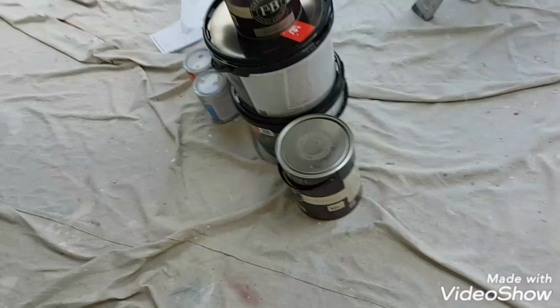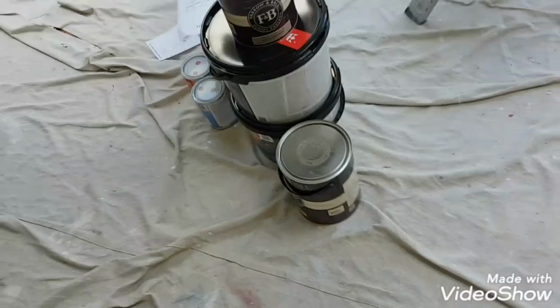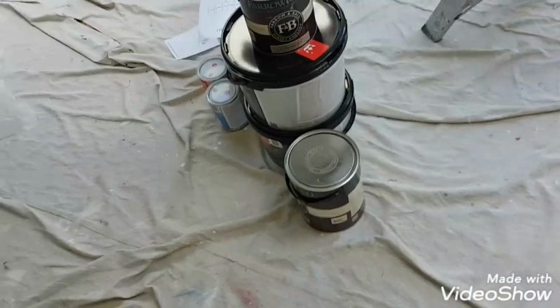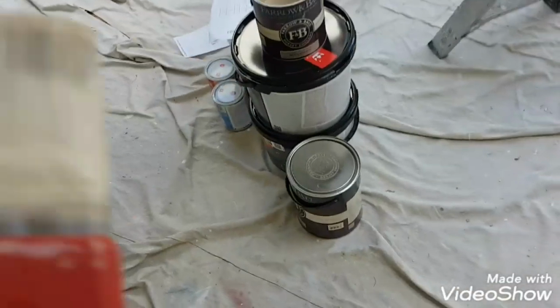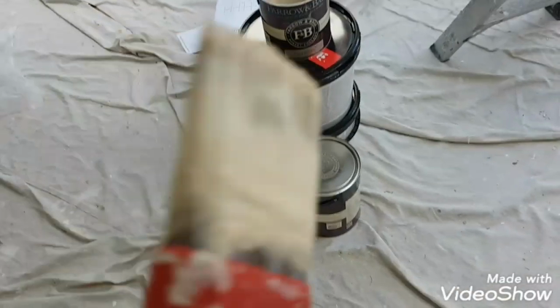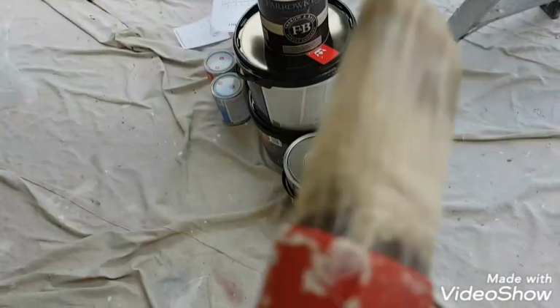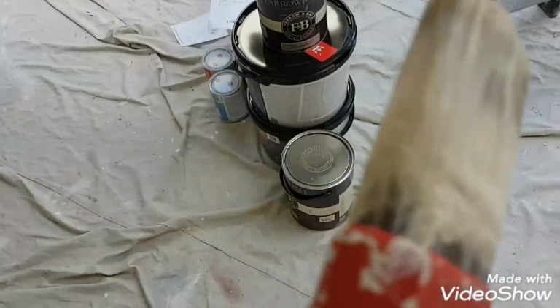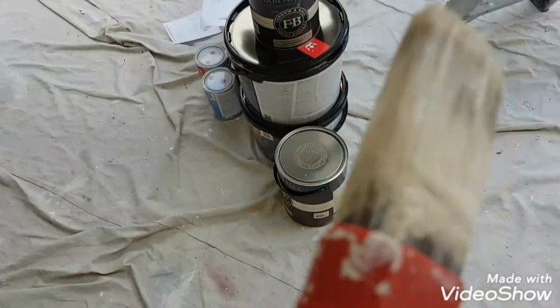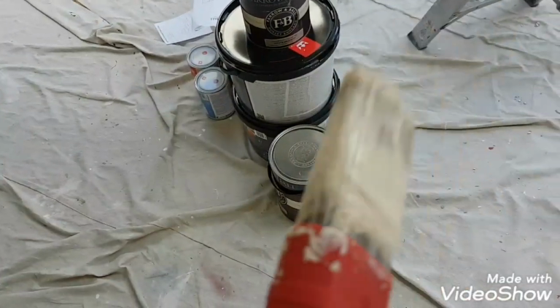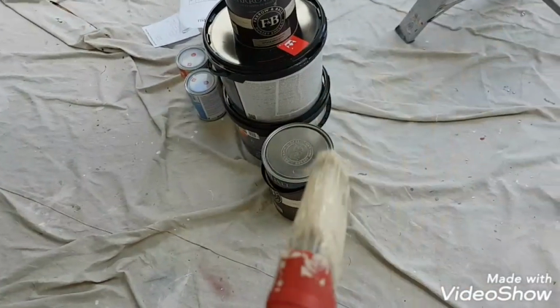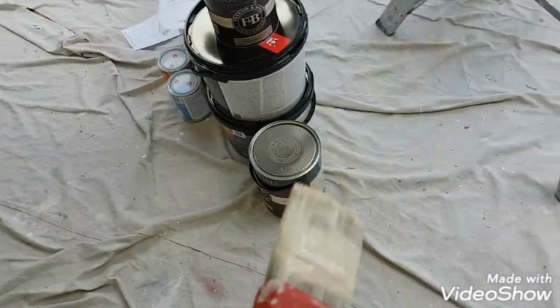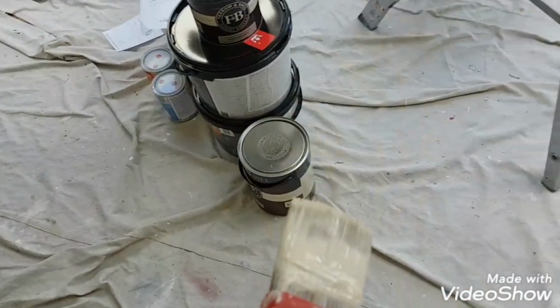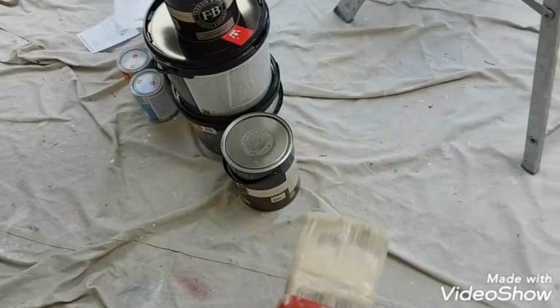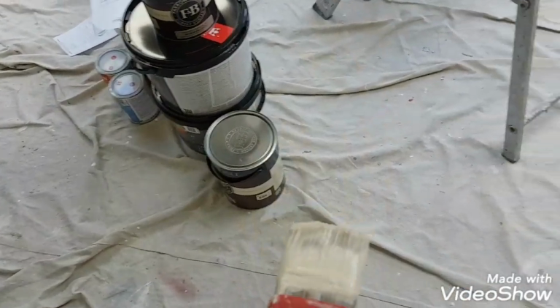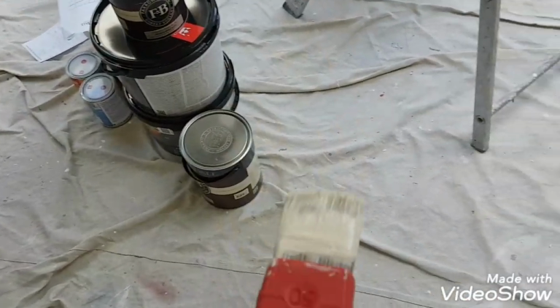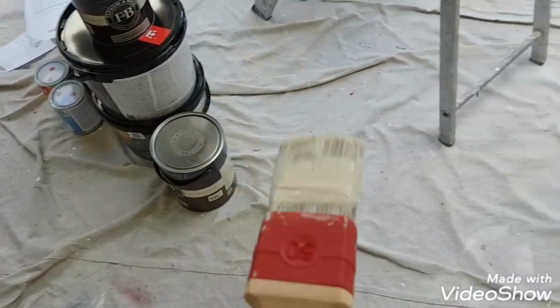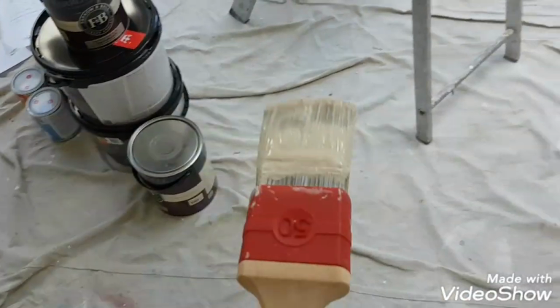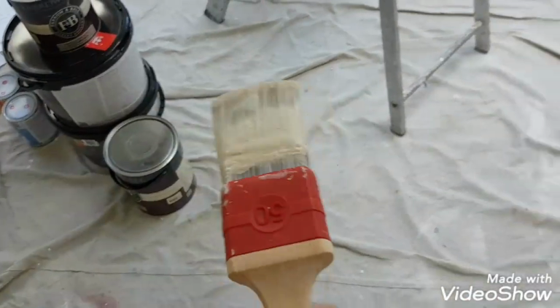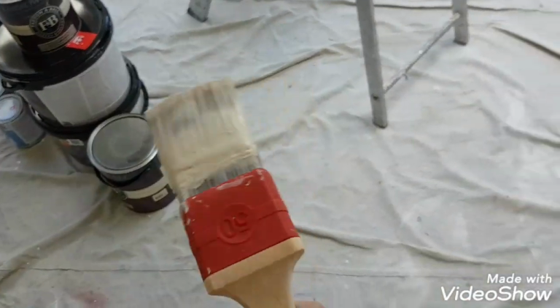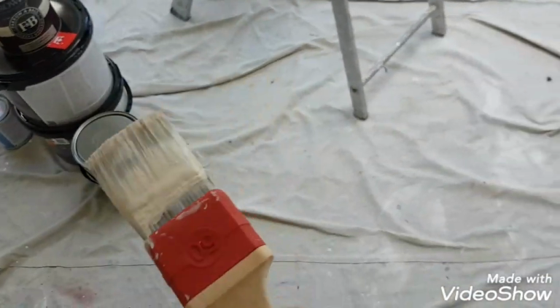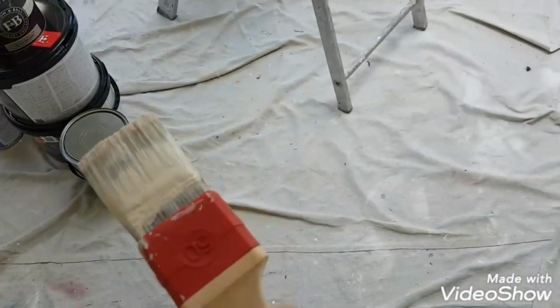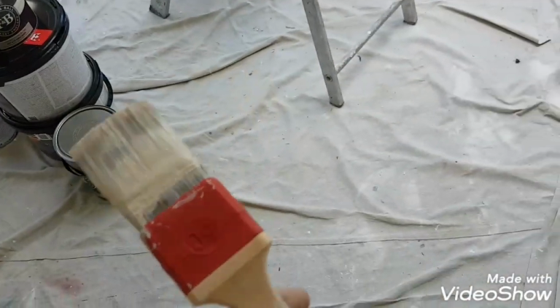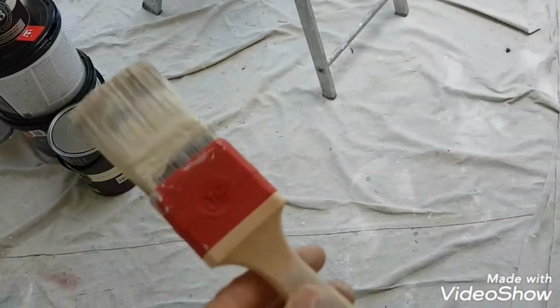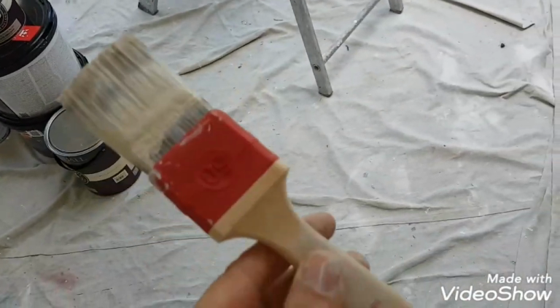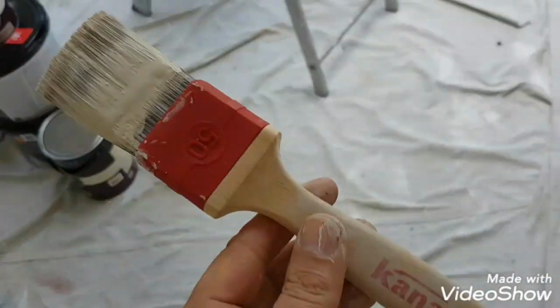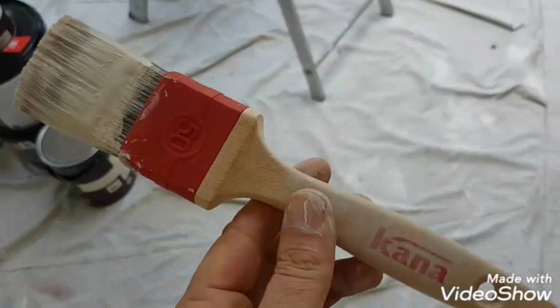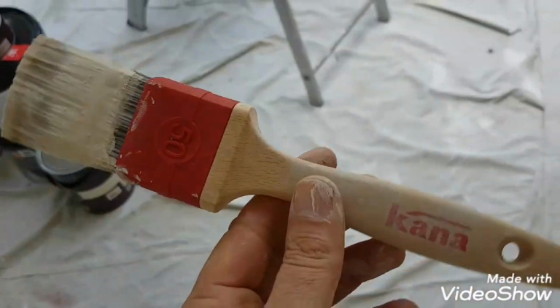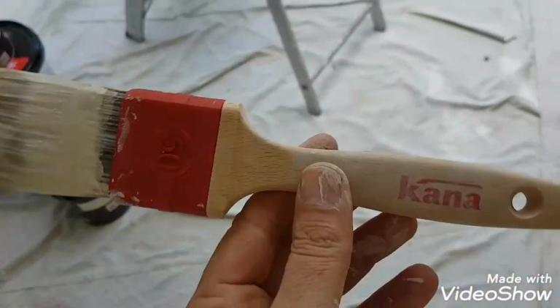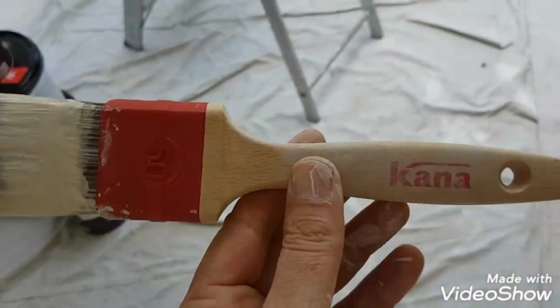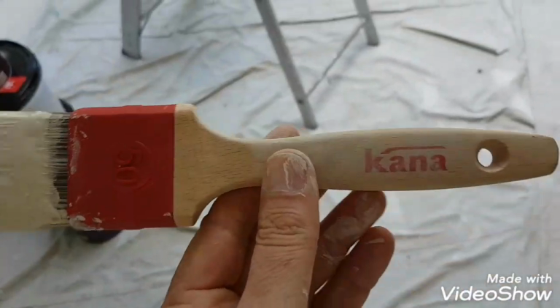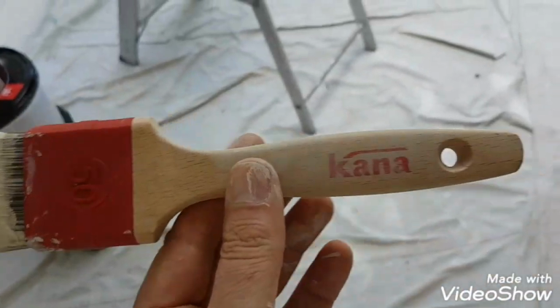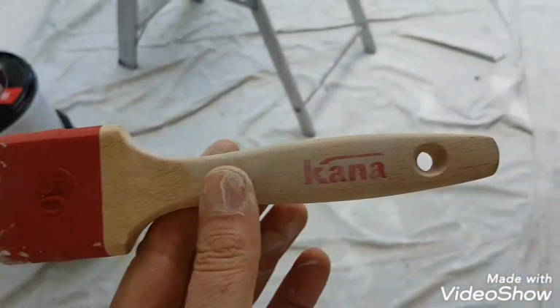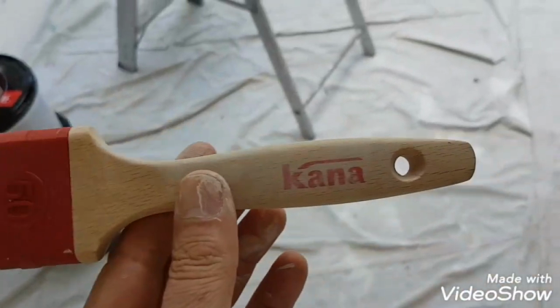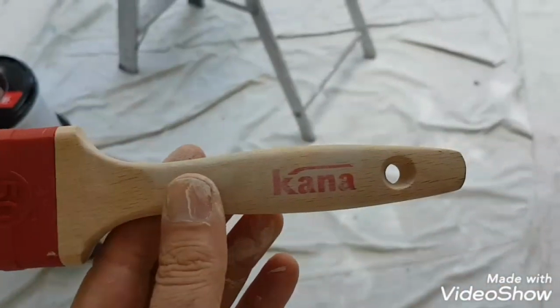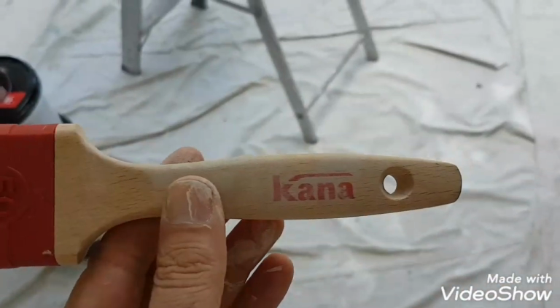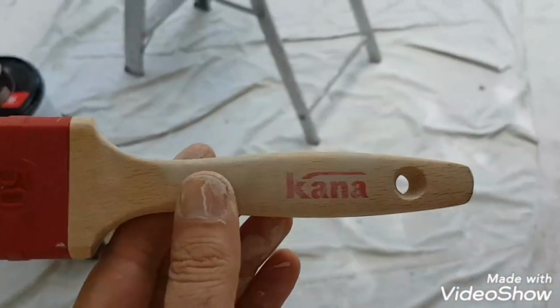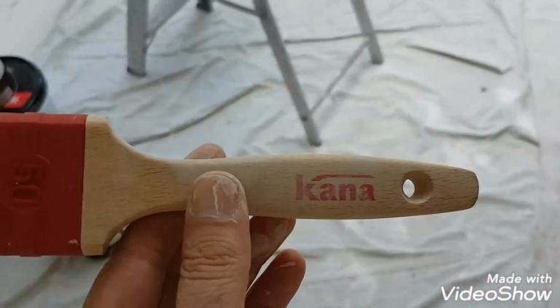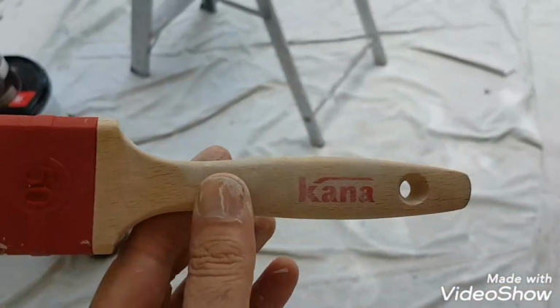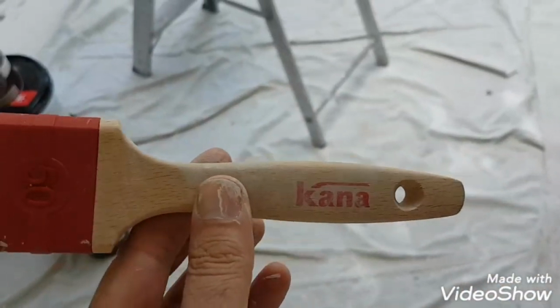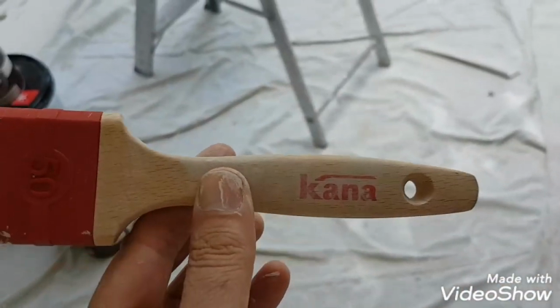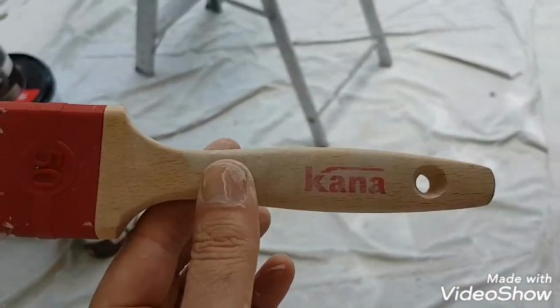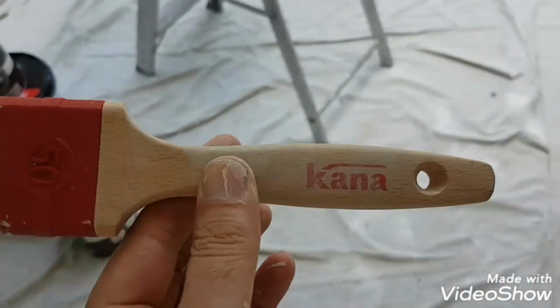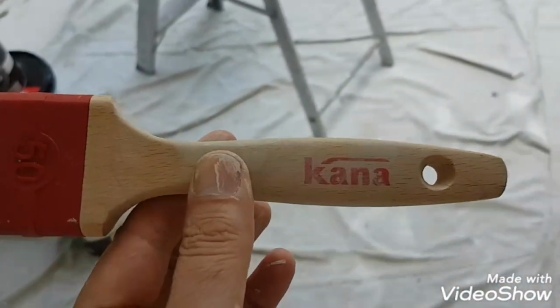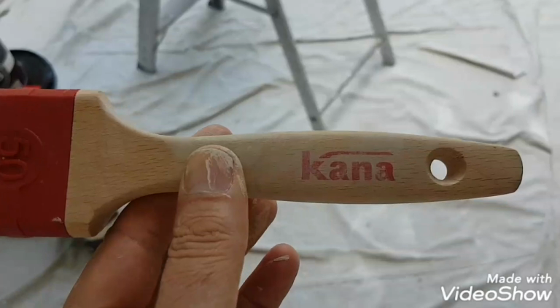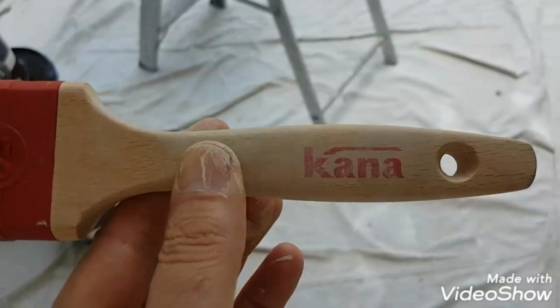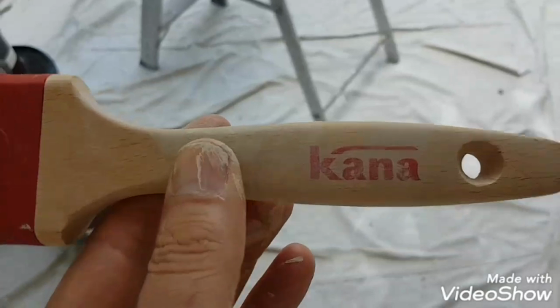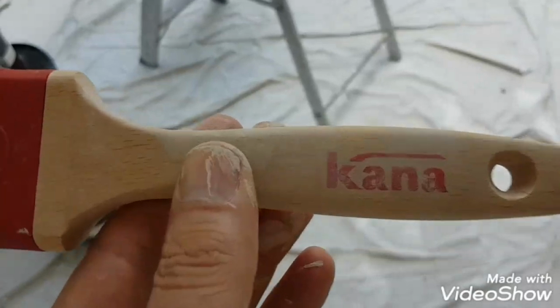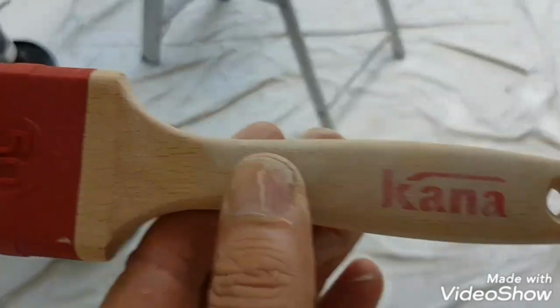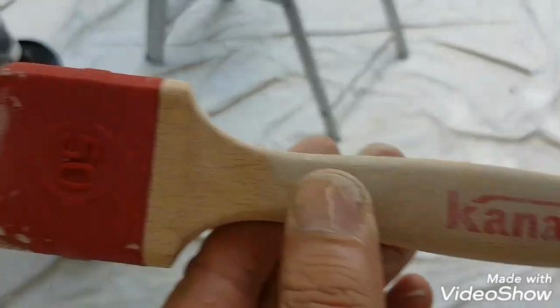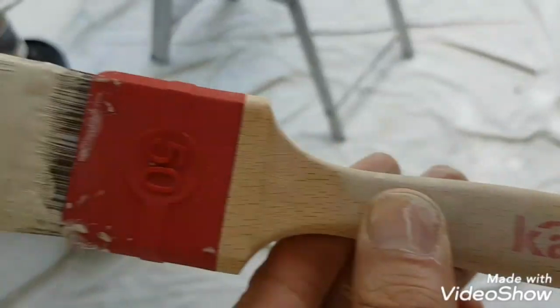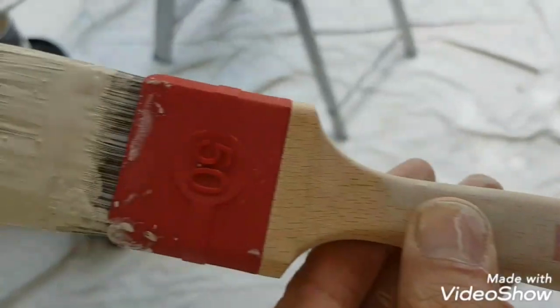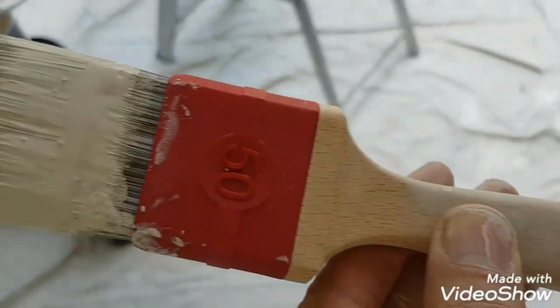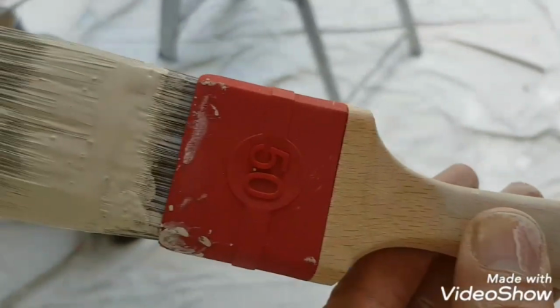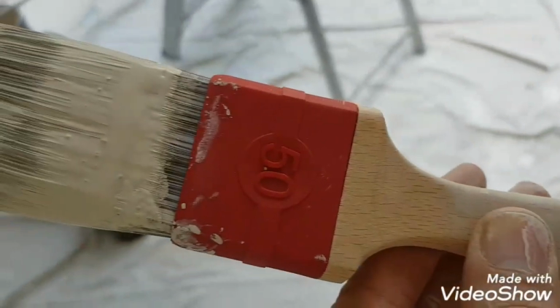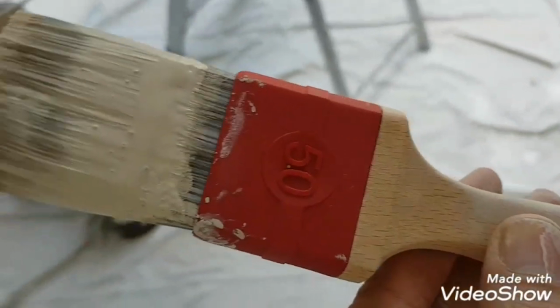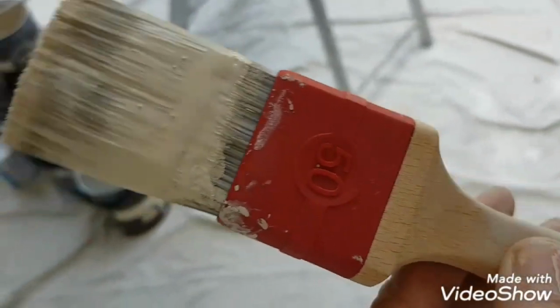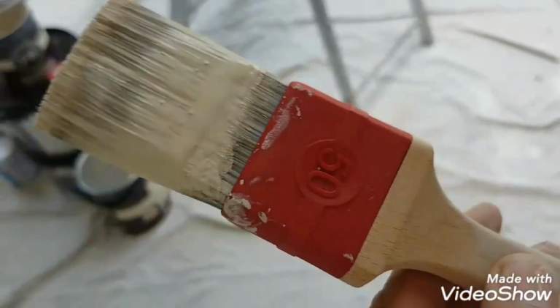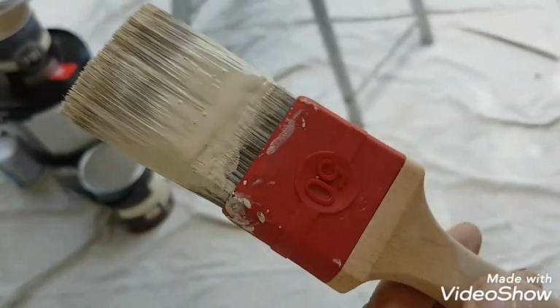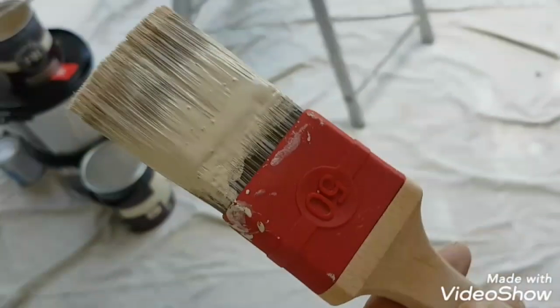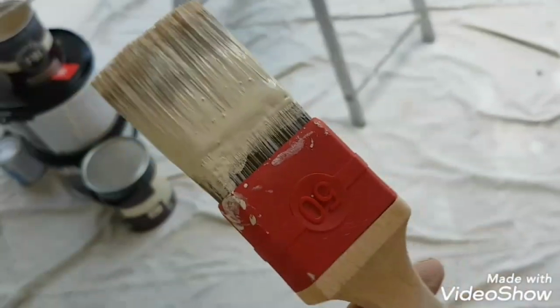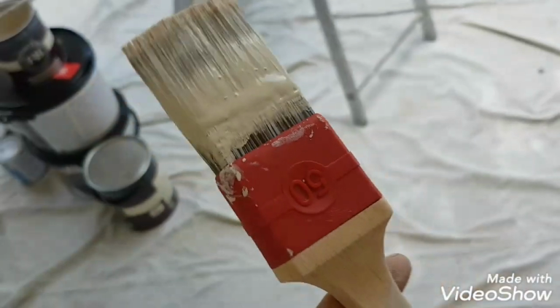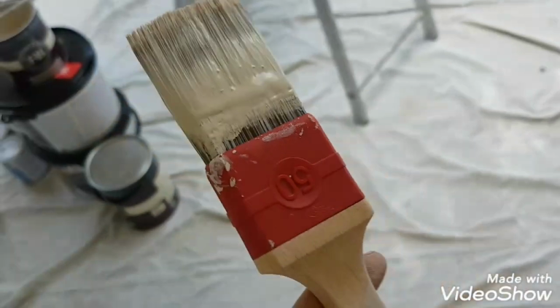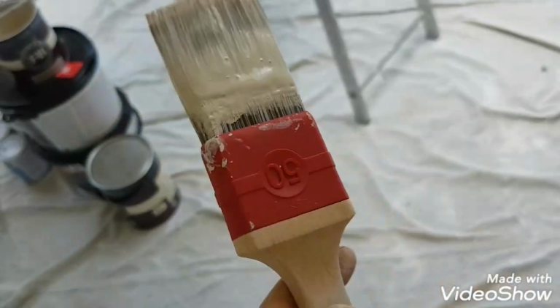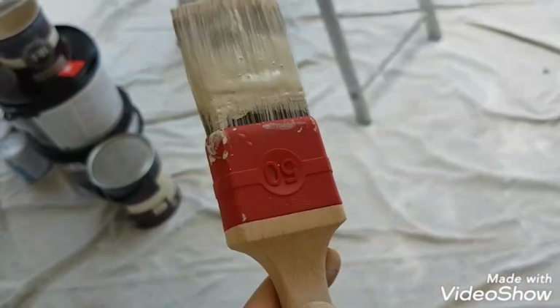Hi, this is Daniel Nugent, painter and decorator. Today I just want to do a quick review on this Kana Premier Tank brush.